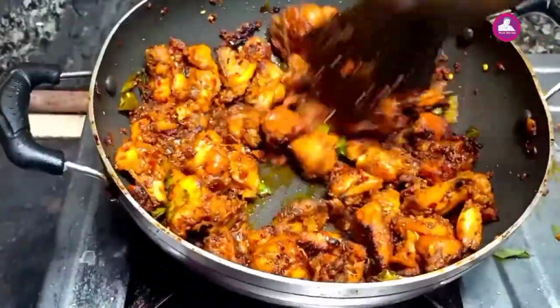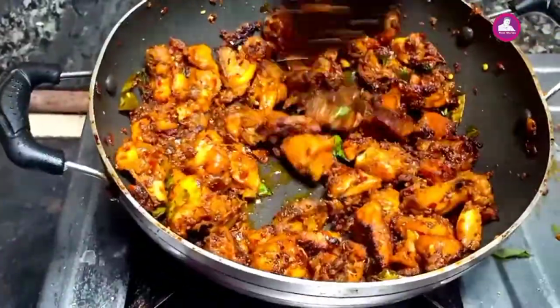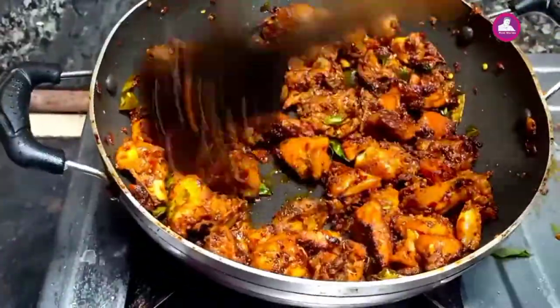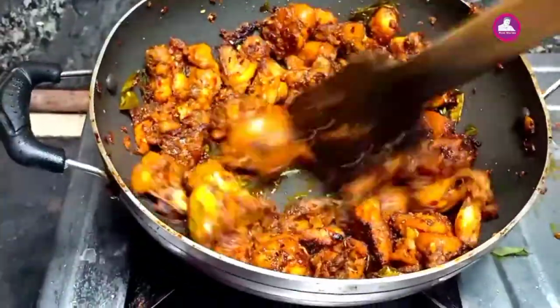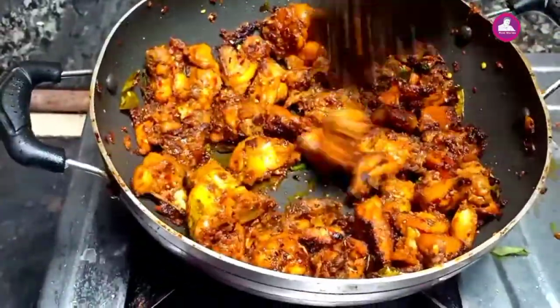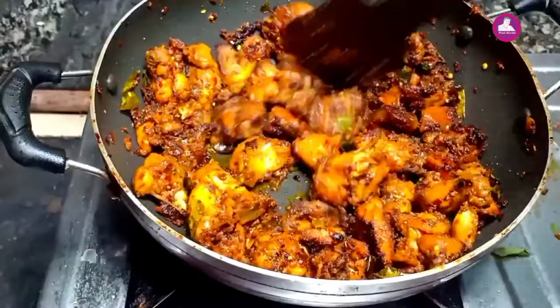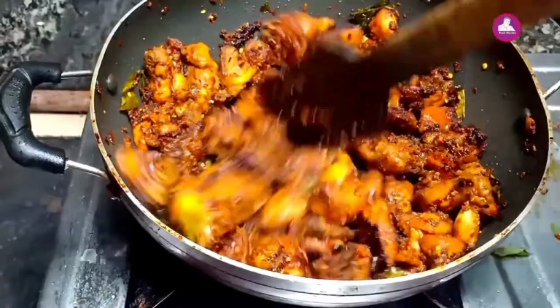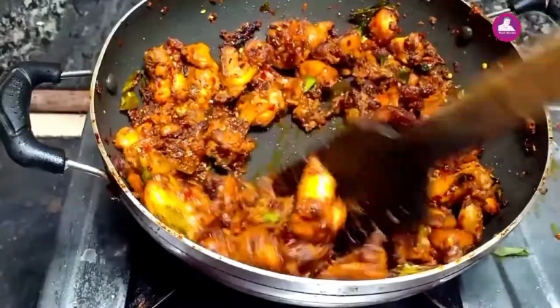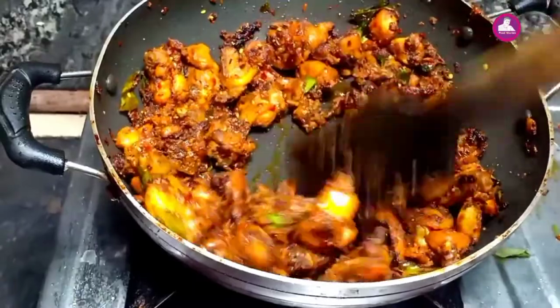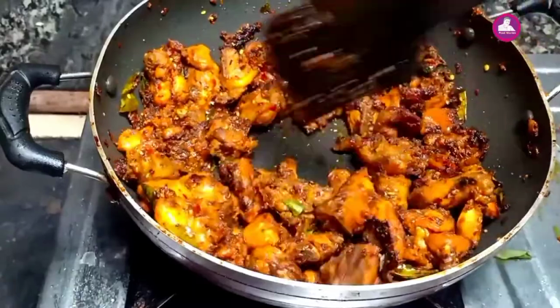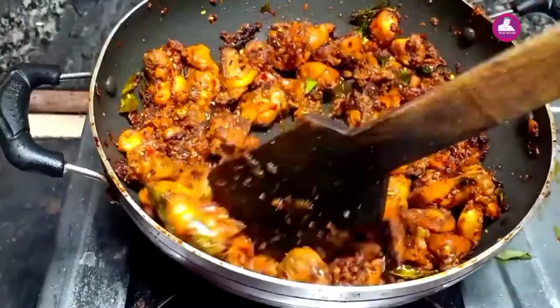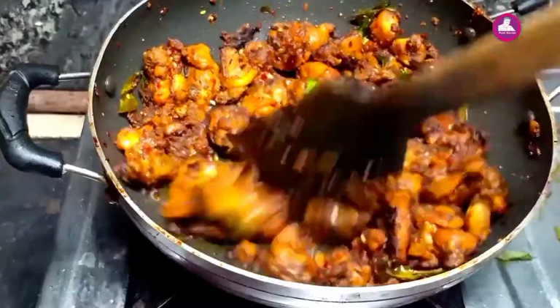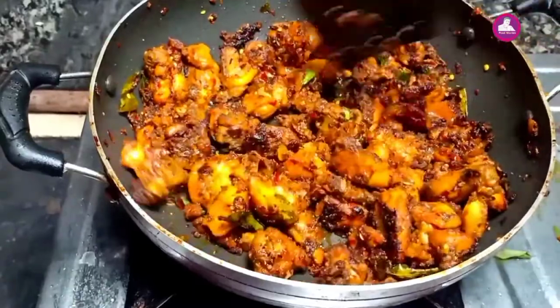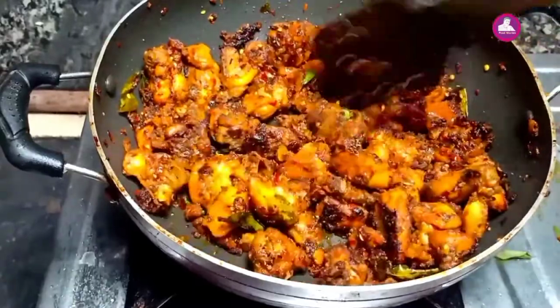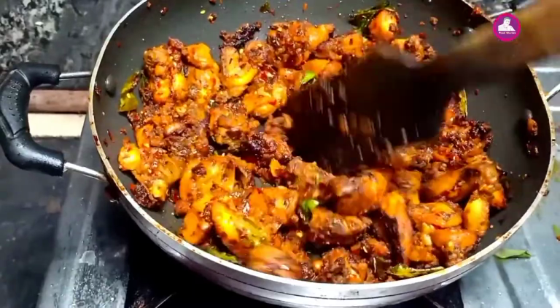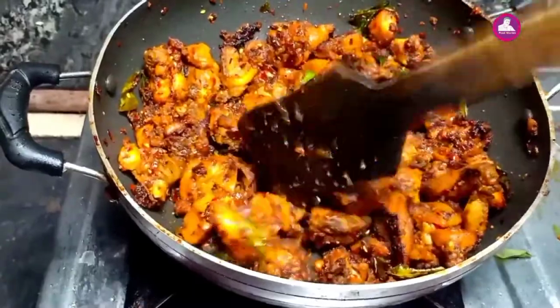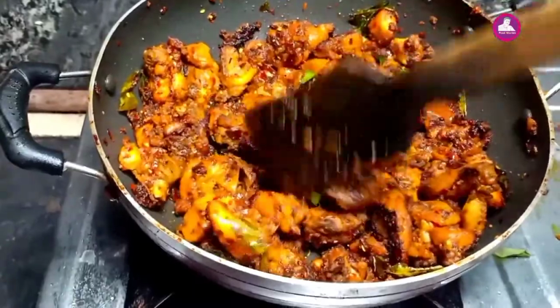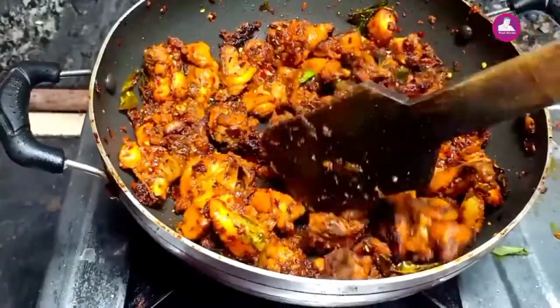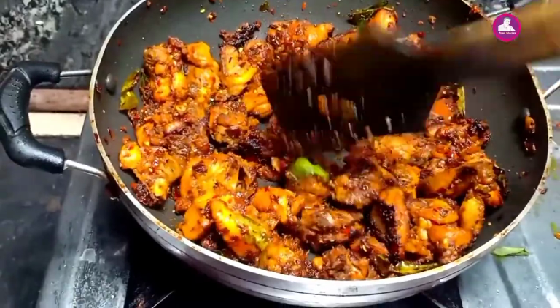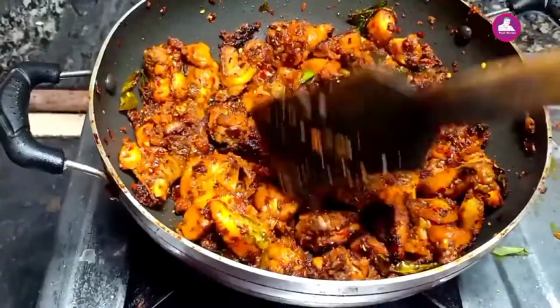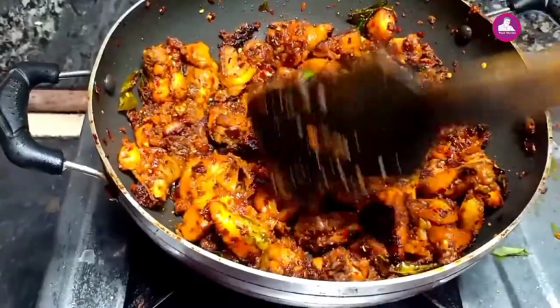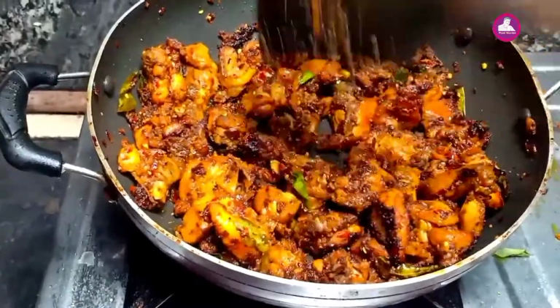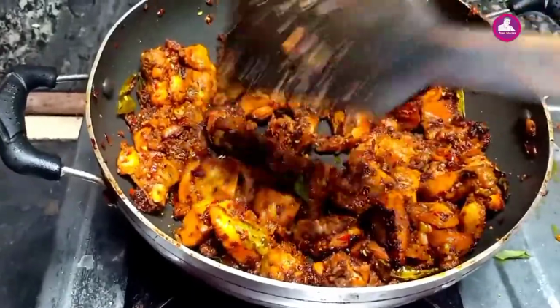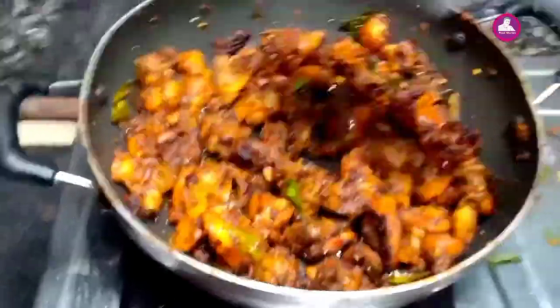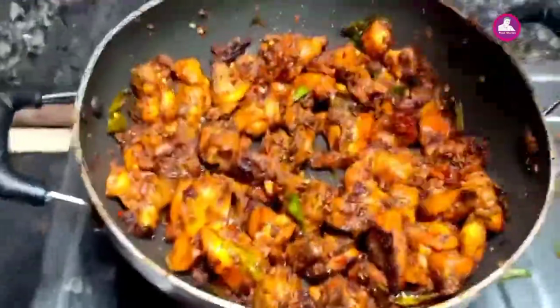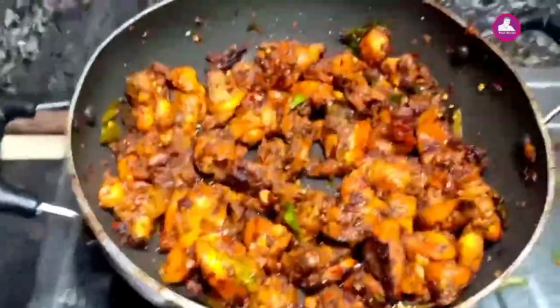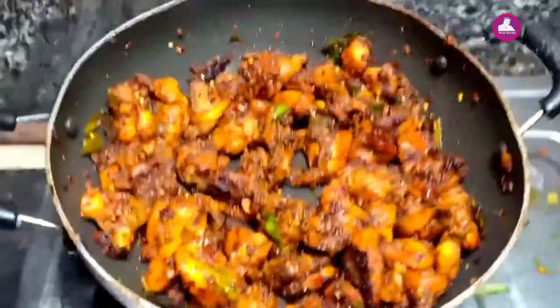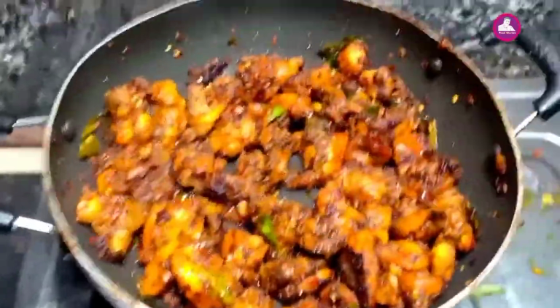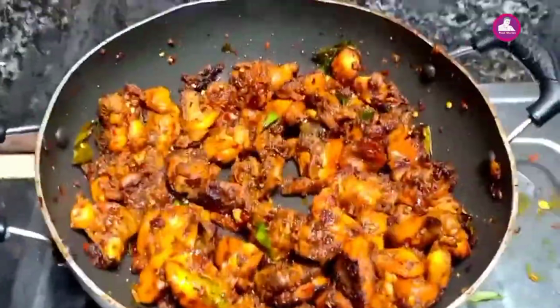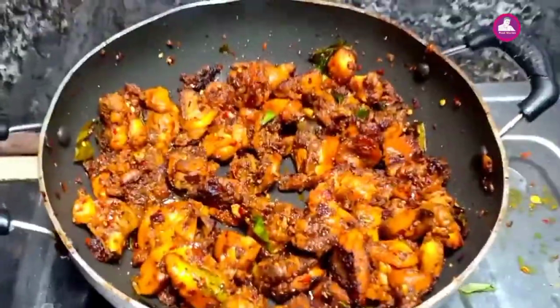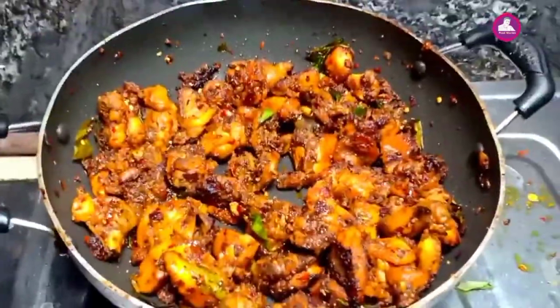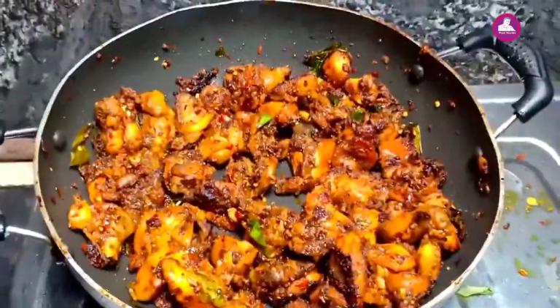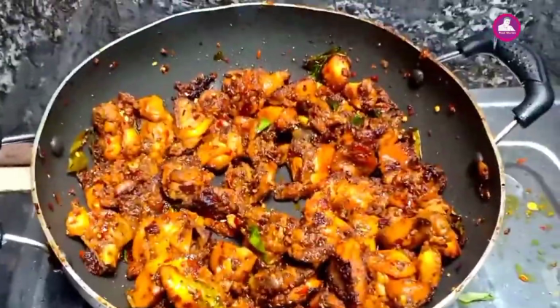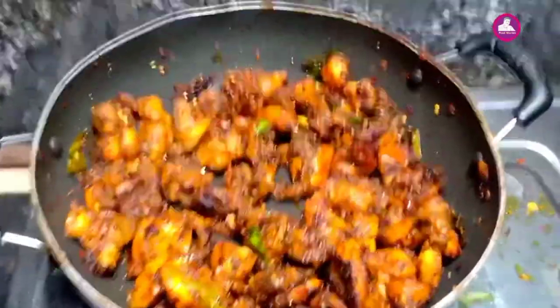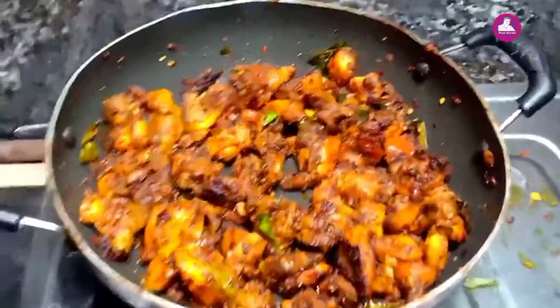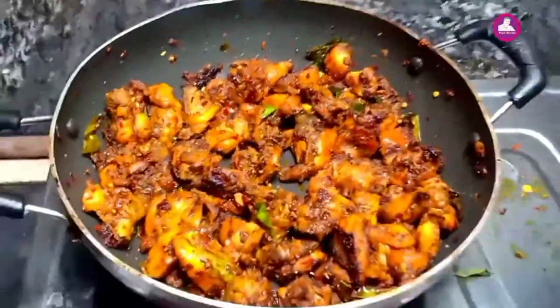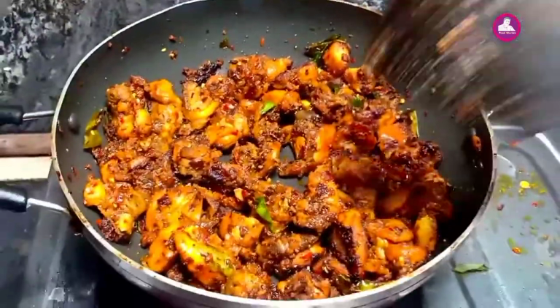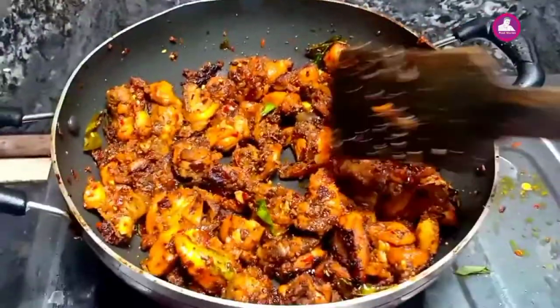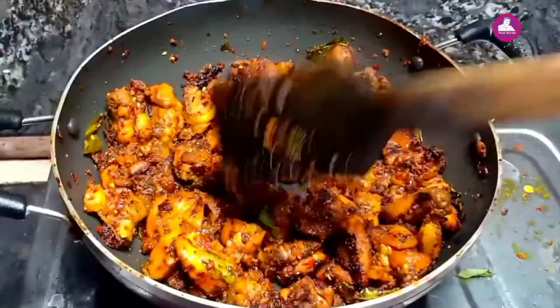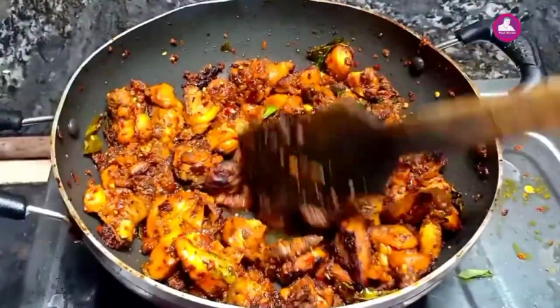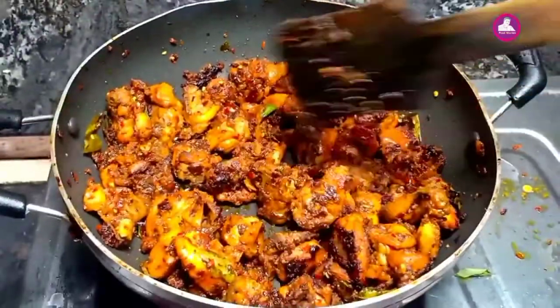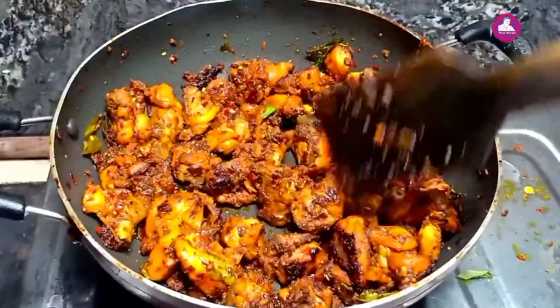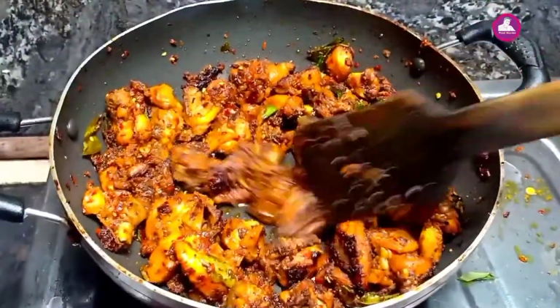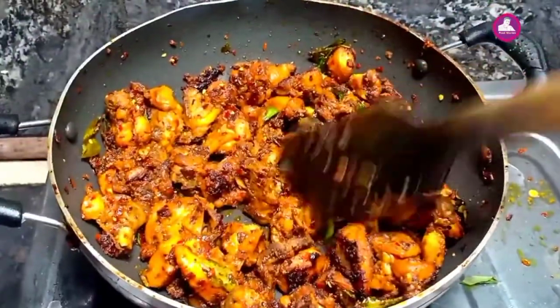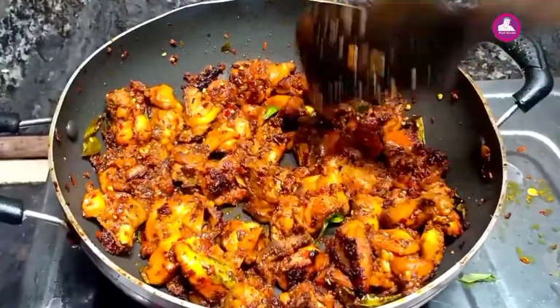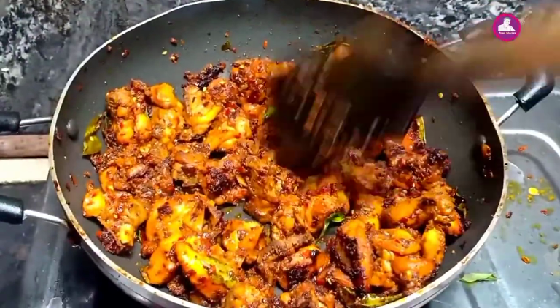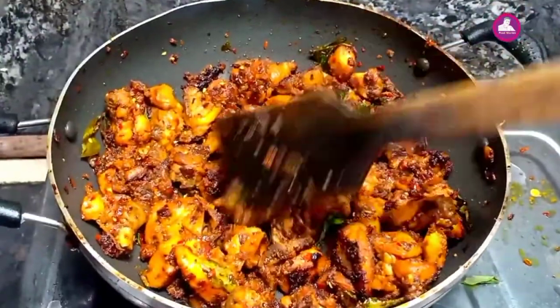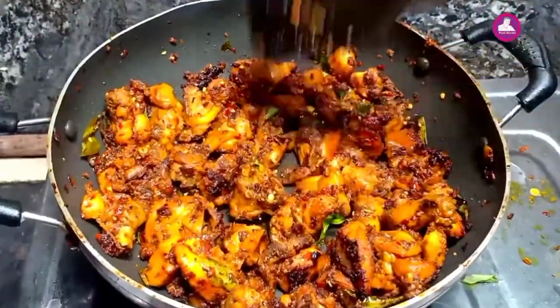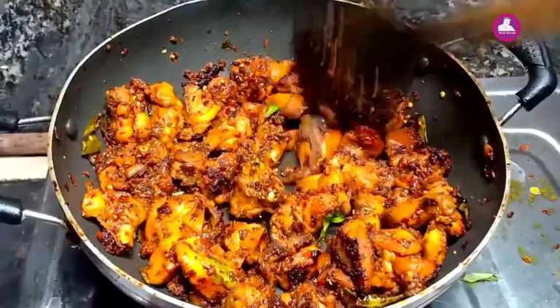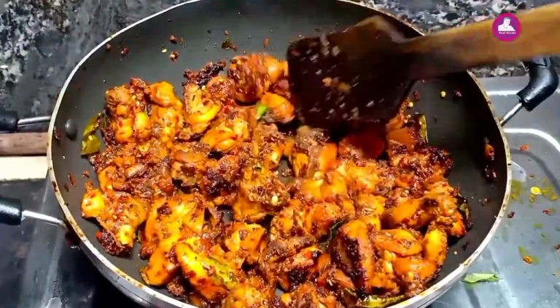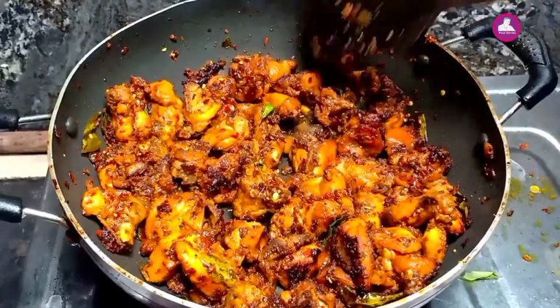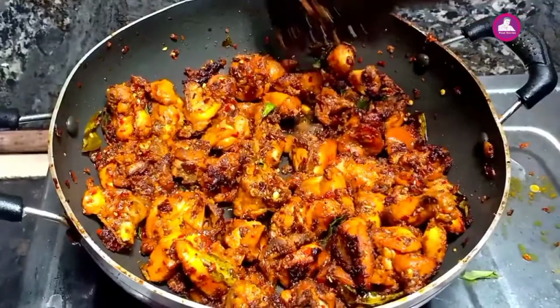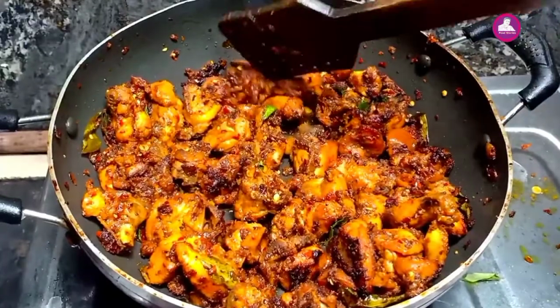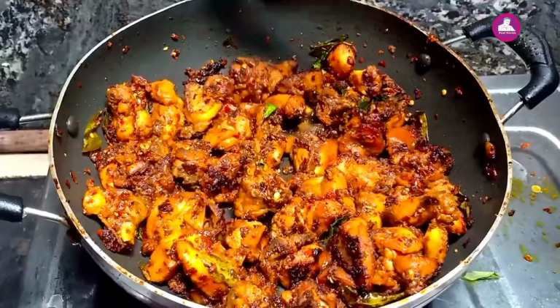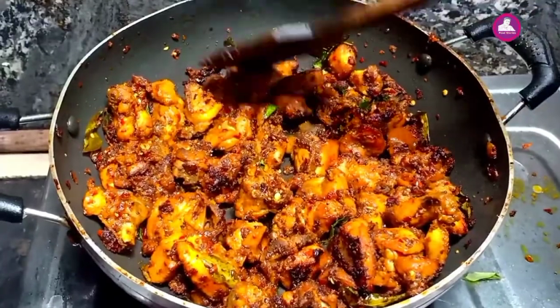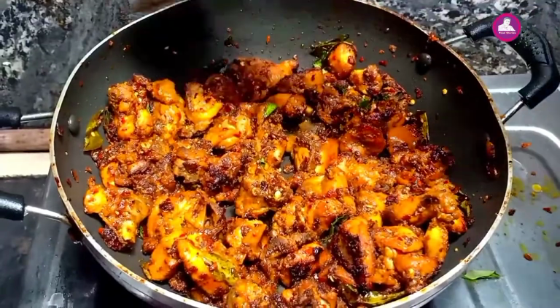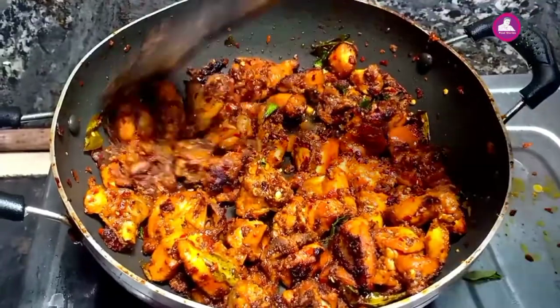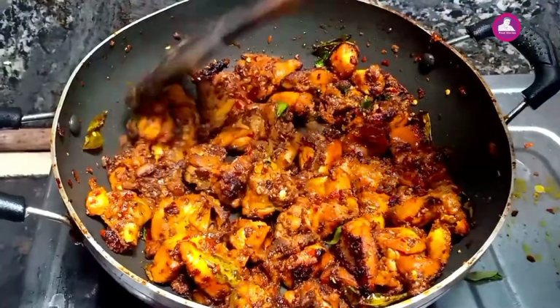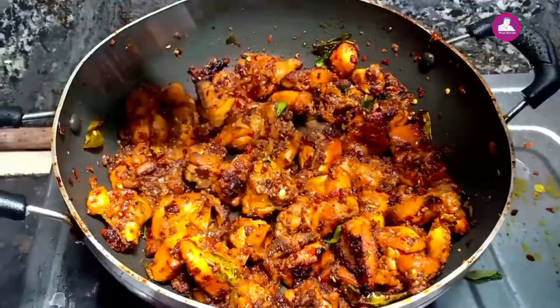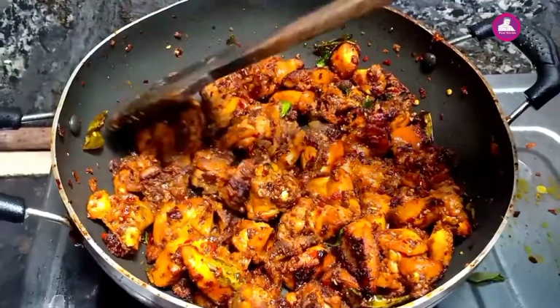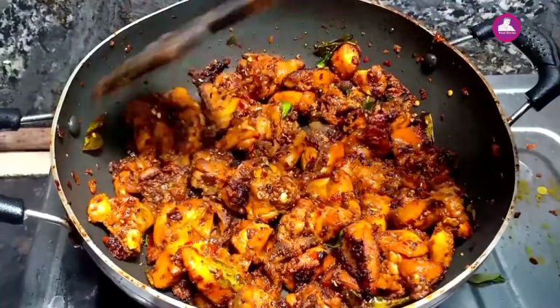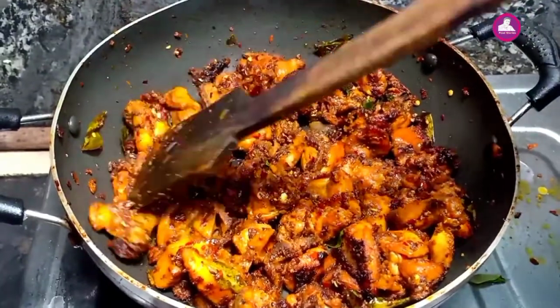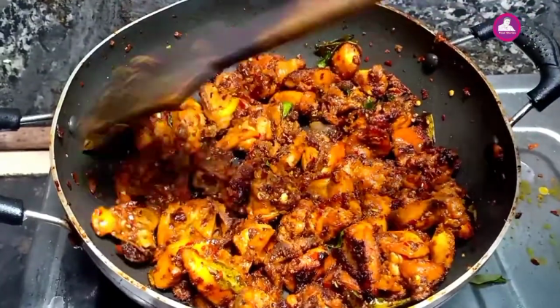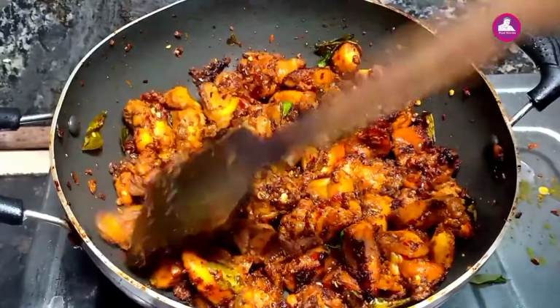We have not eaten at all. This is not a good taste. This is a chicken fry recipe.